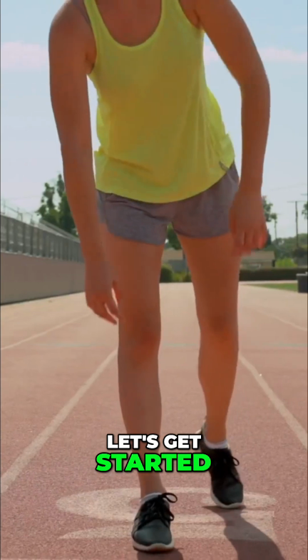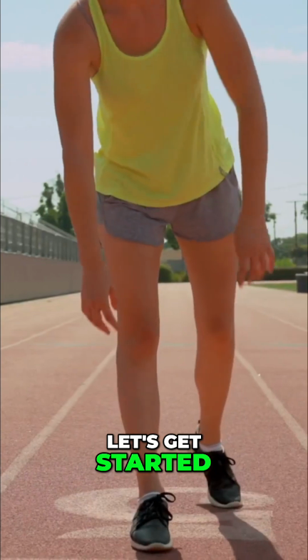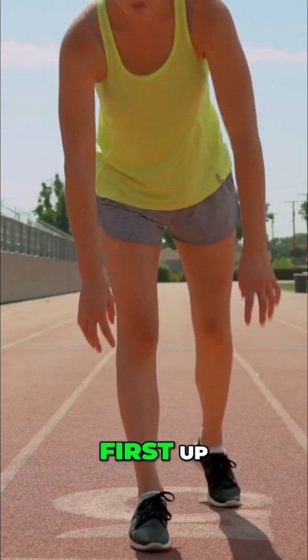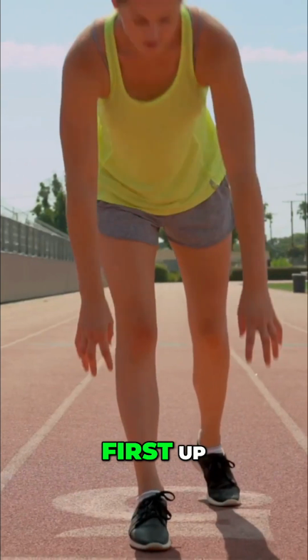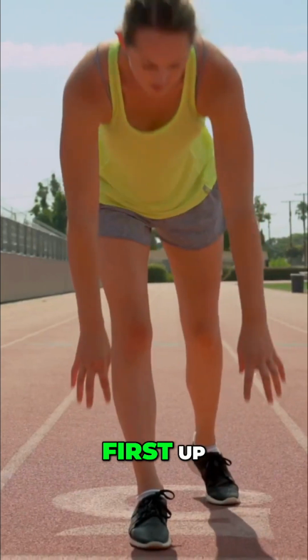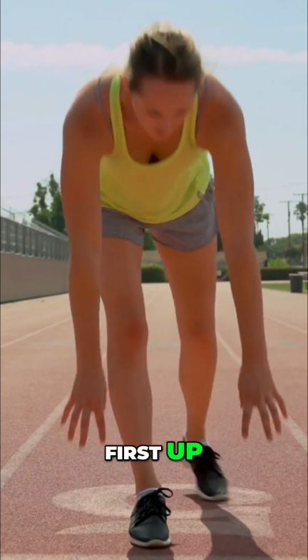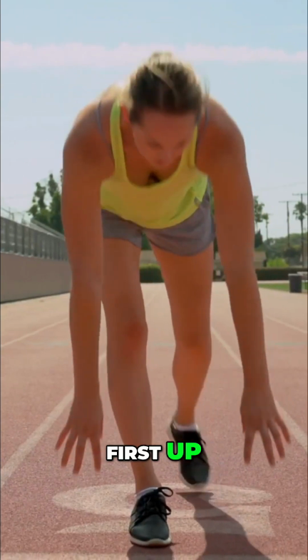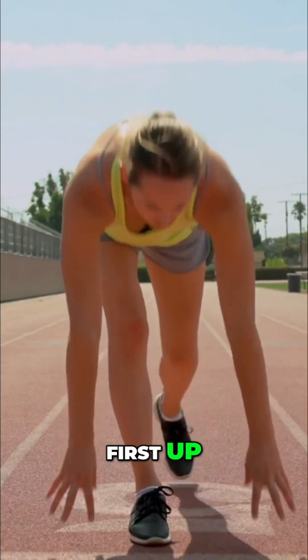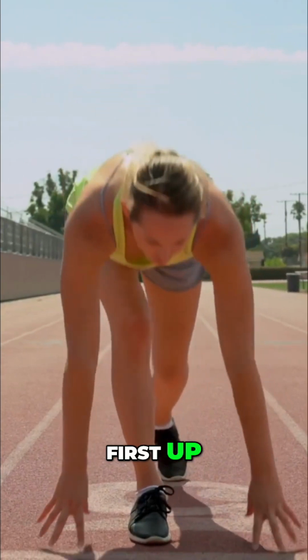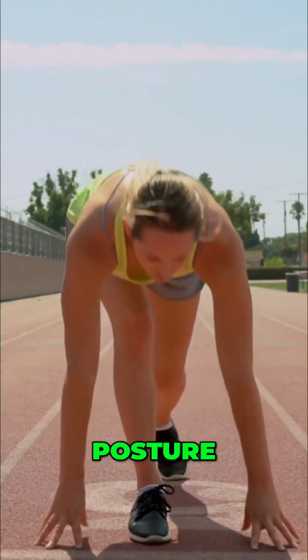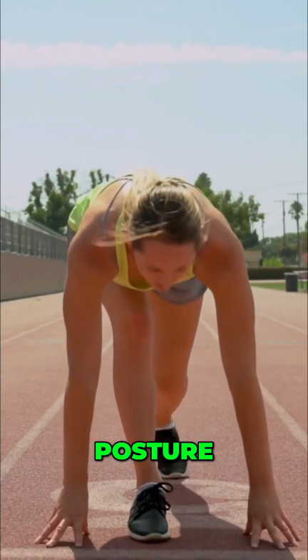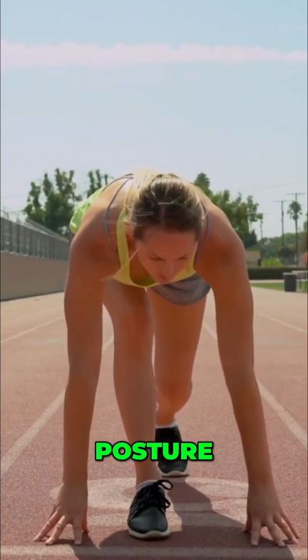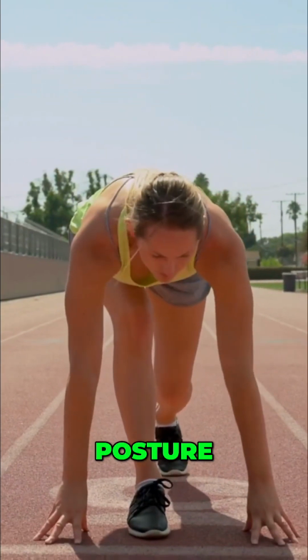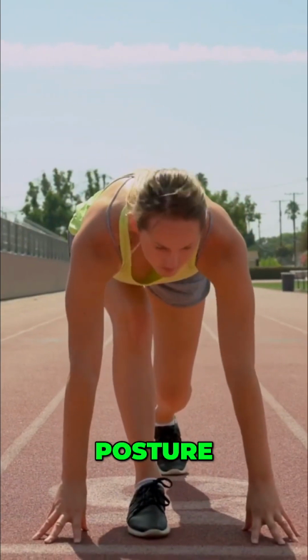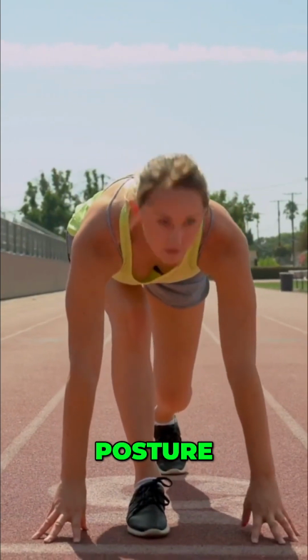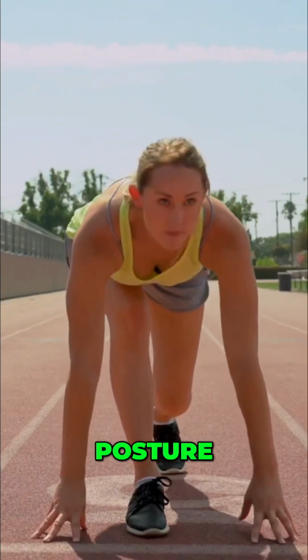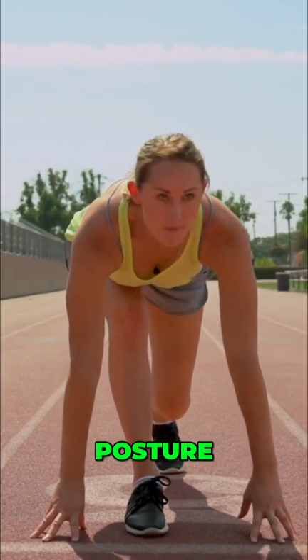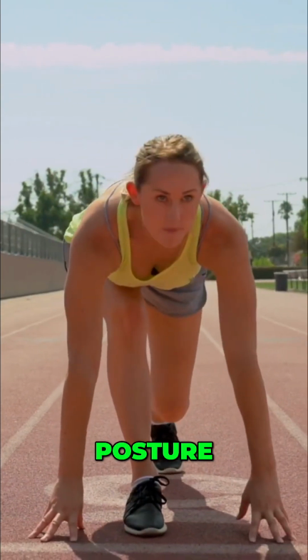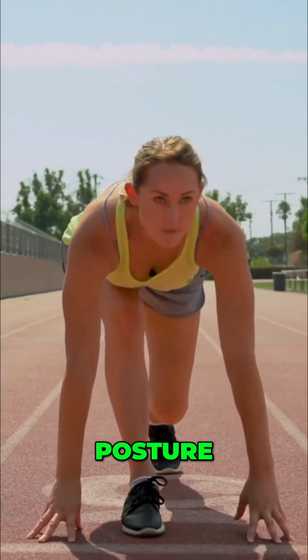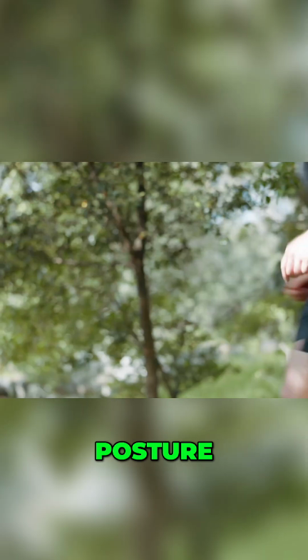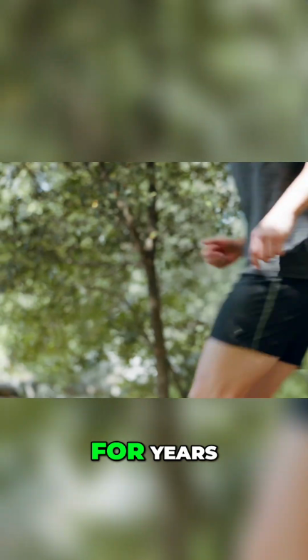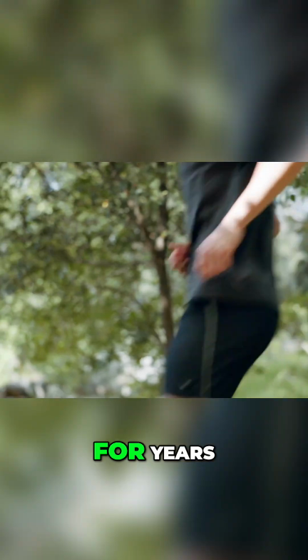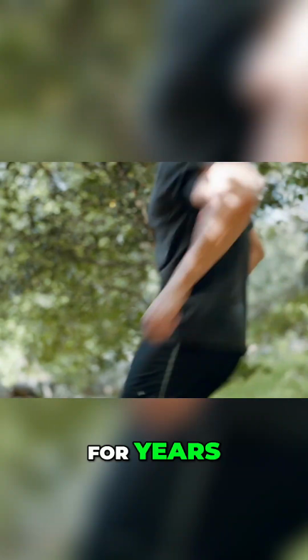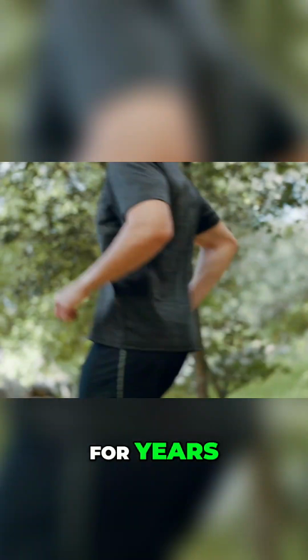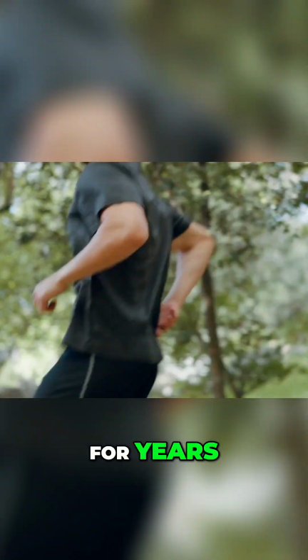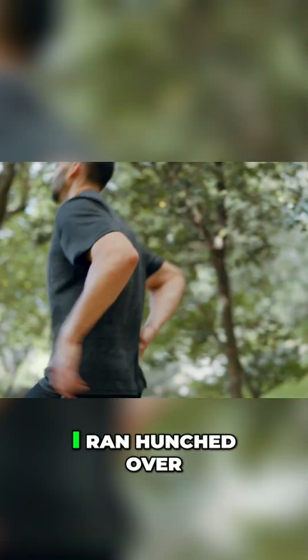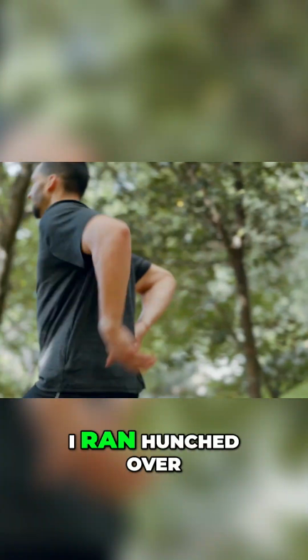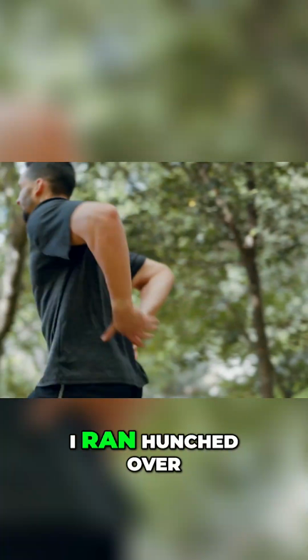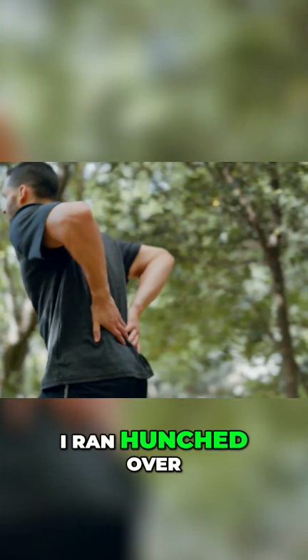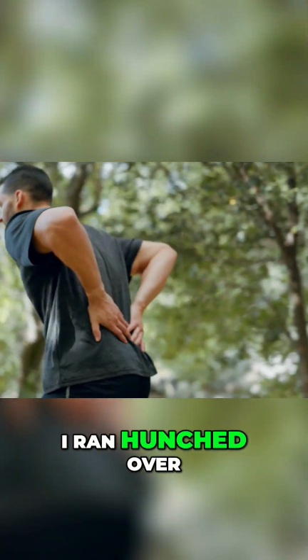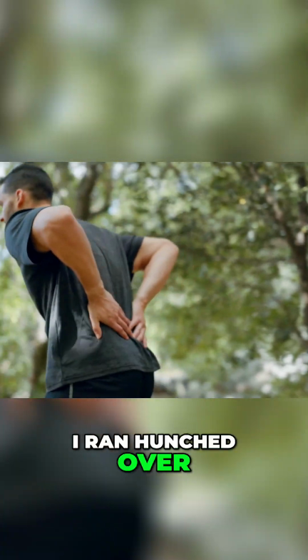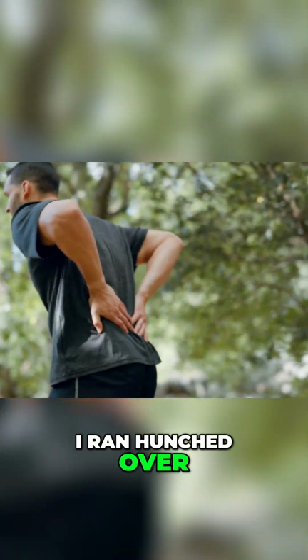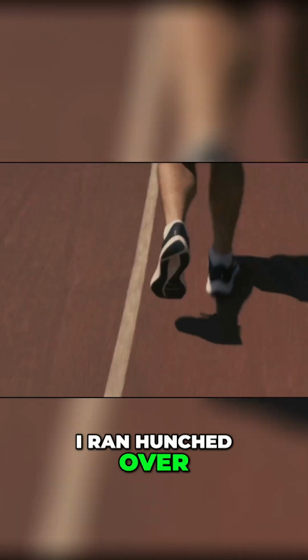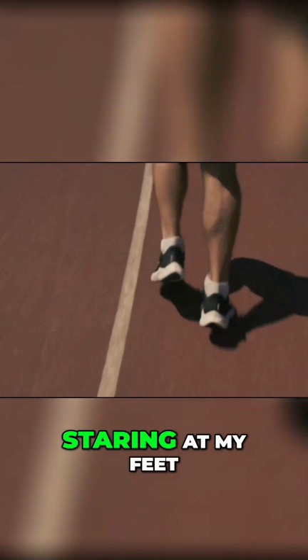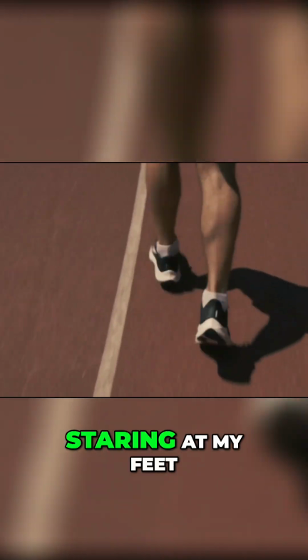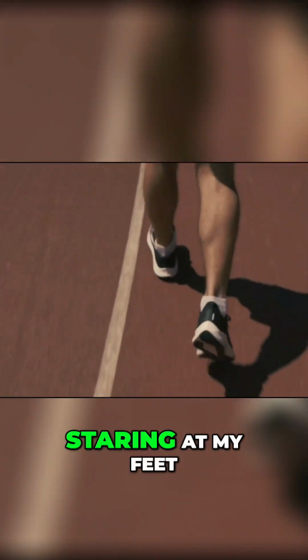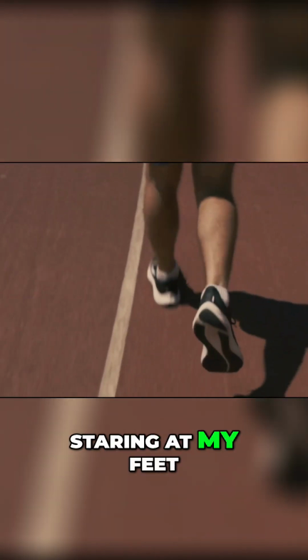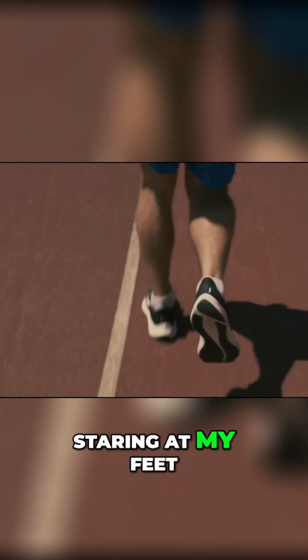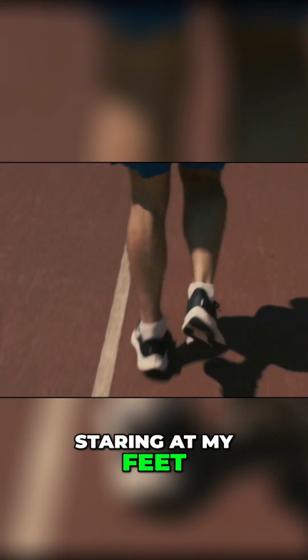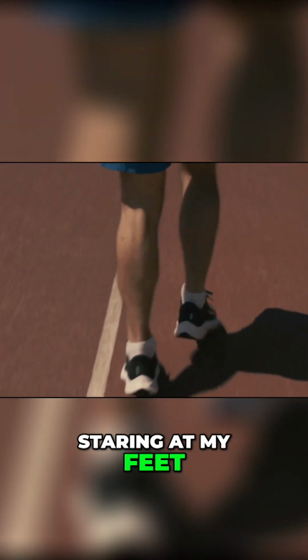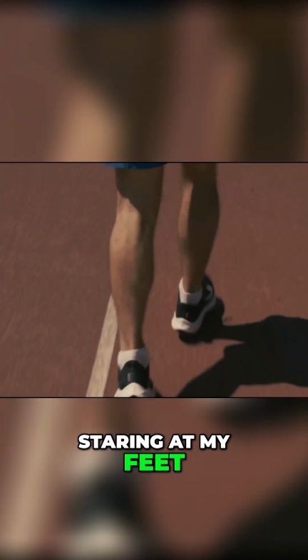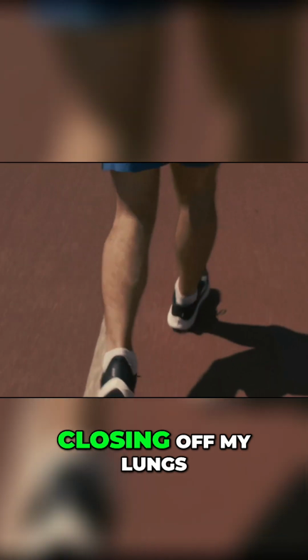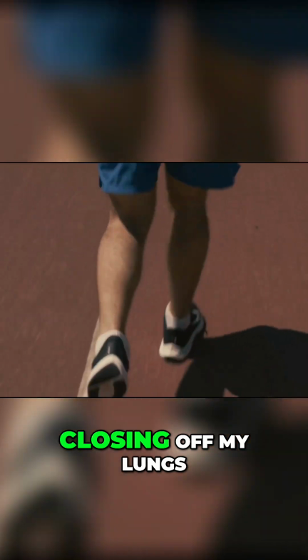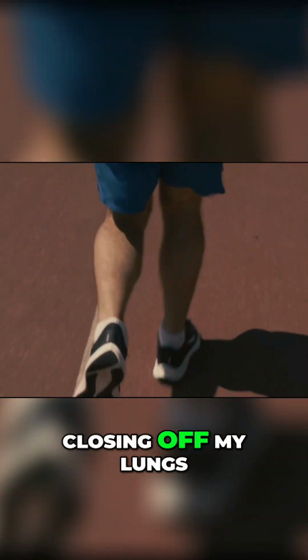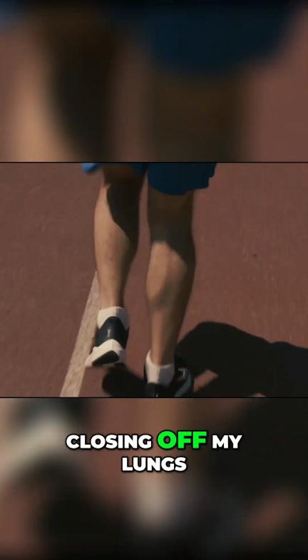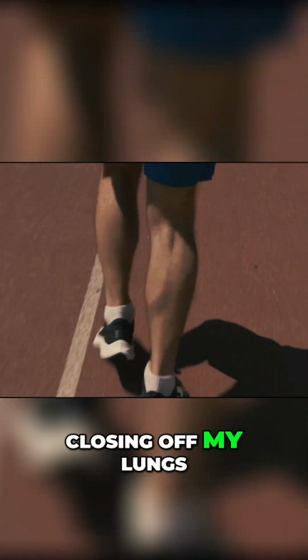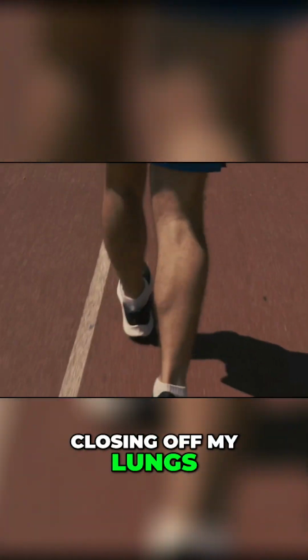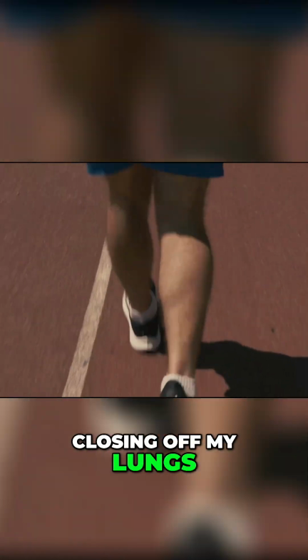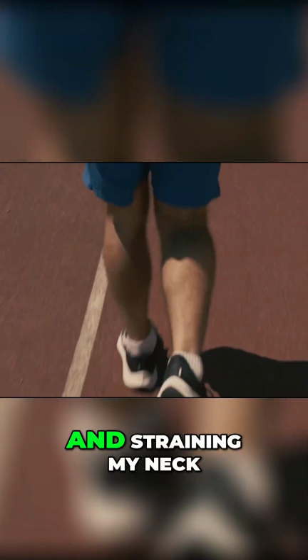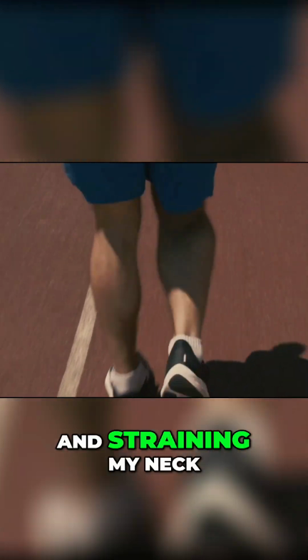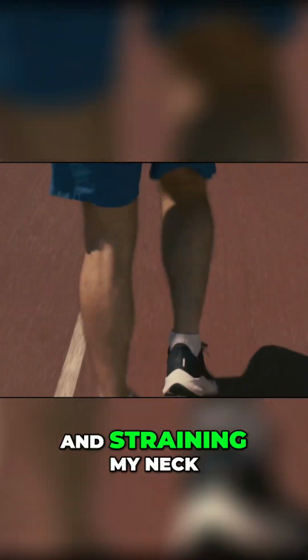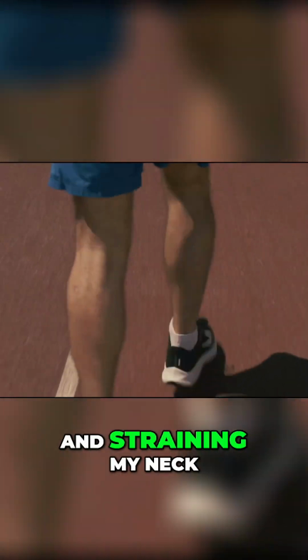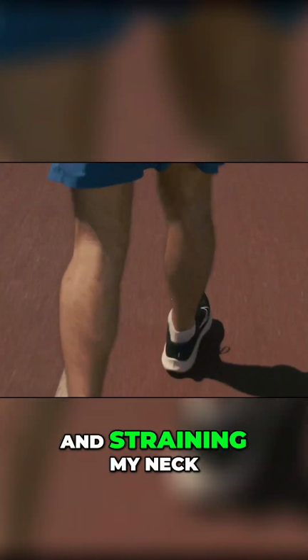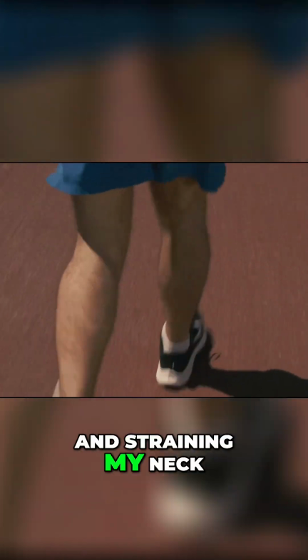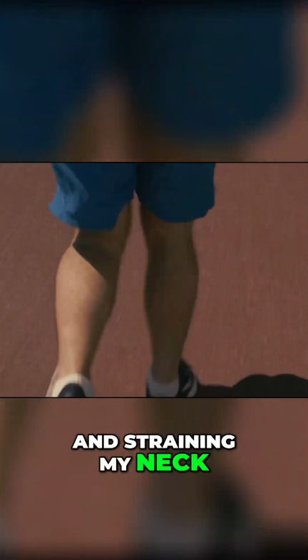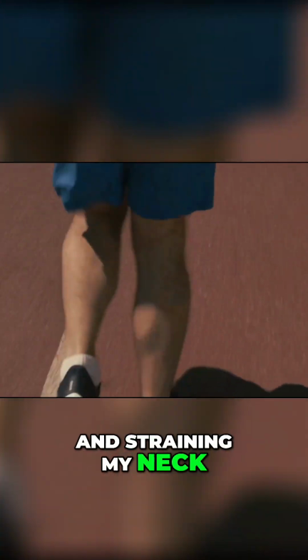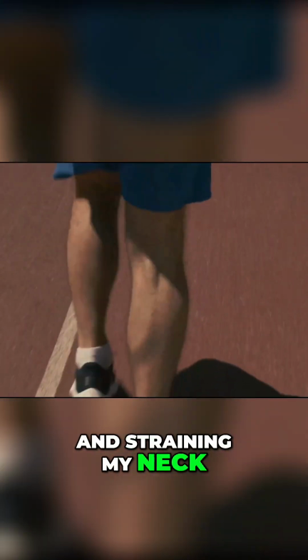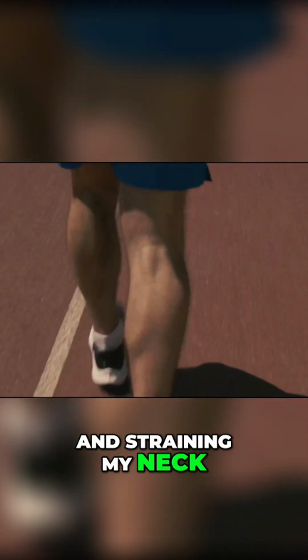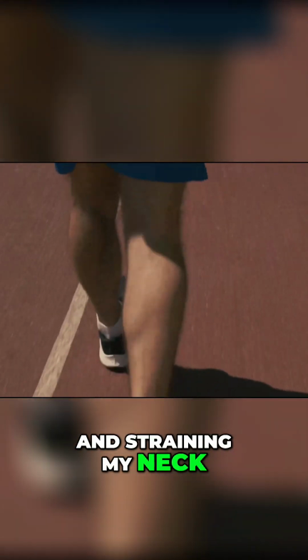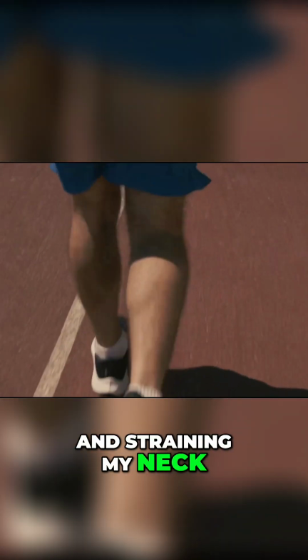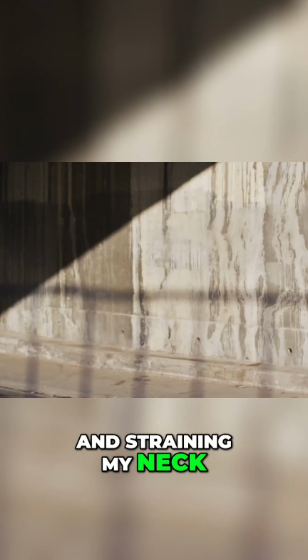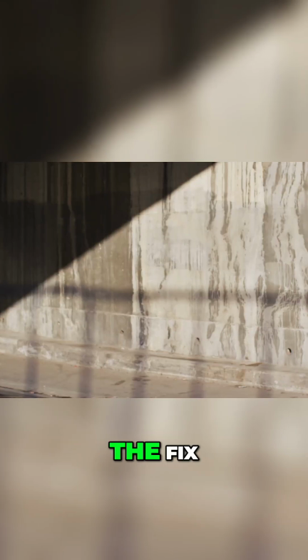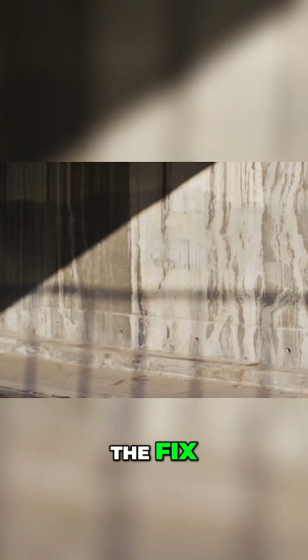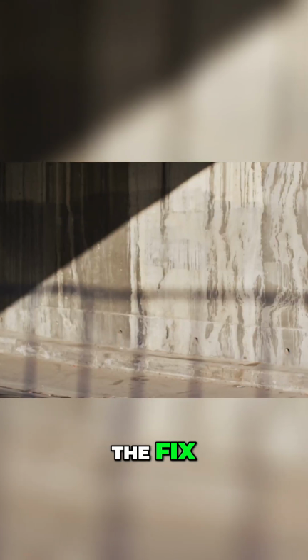First up: posture. For years, I ran hunched over, staring at my feet, closing off my lungs, and straining my neck. The fix?